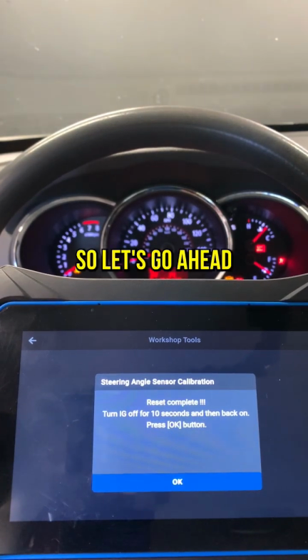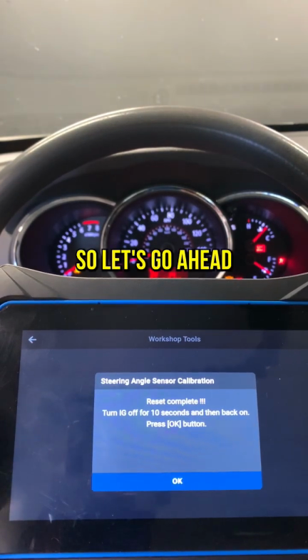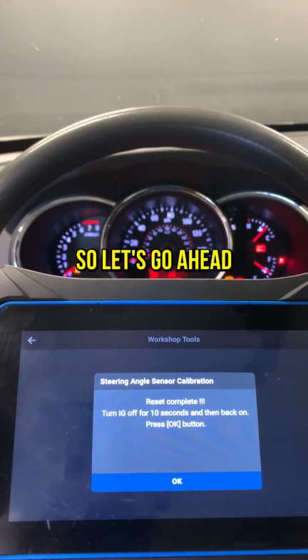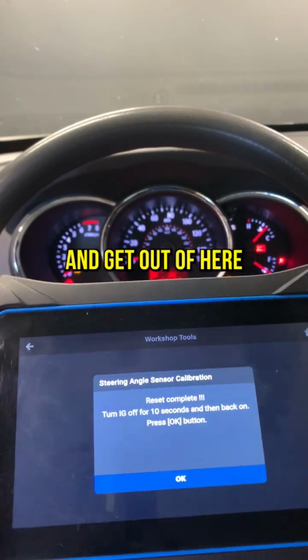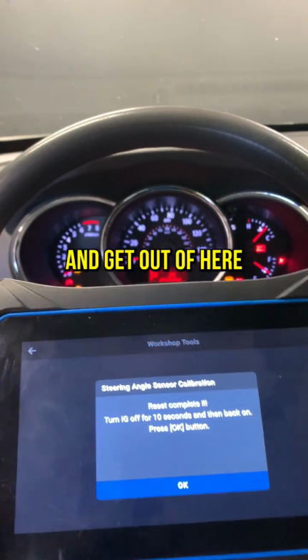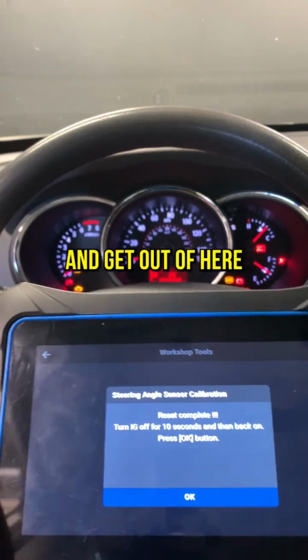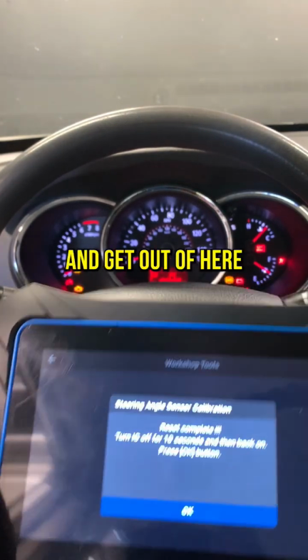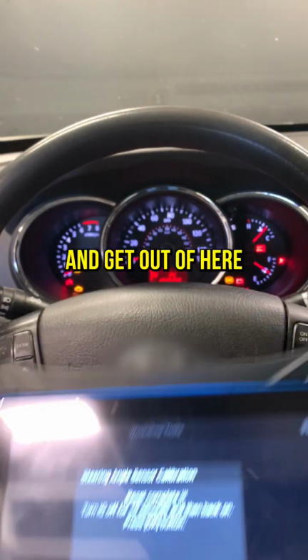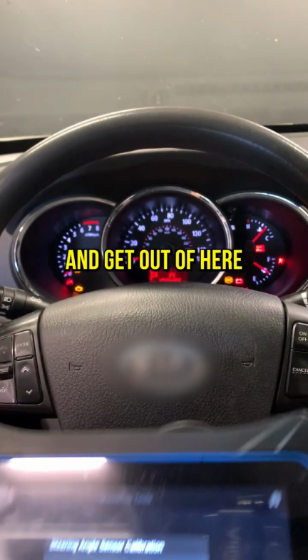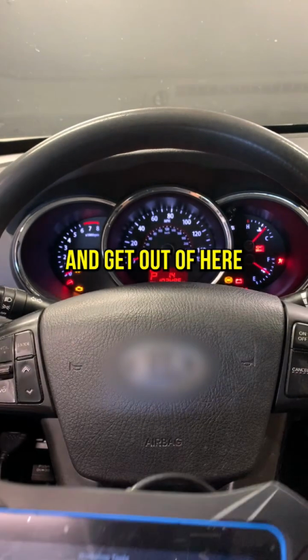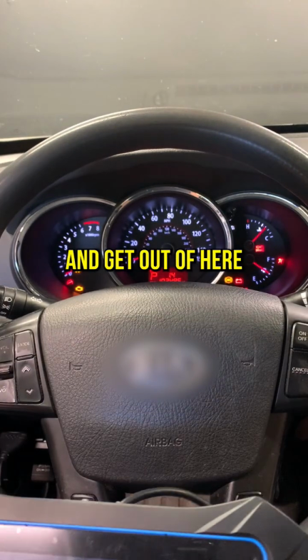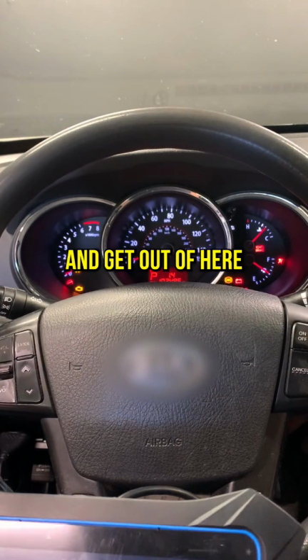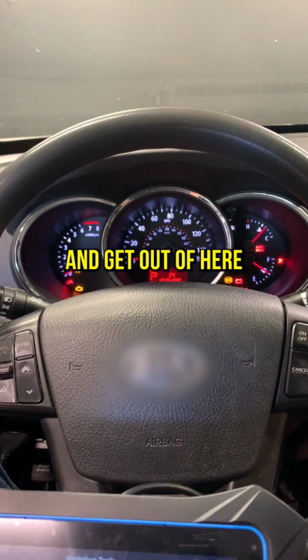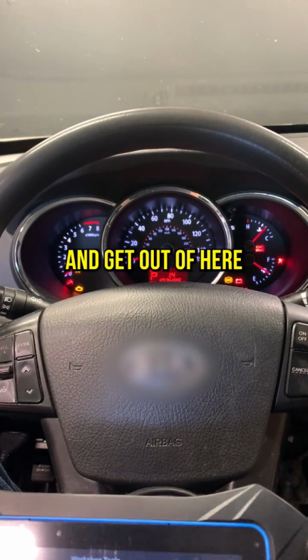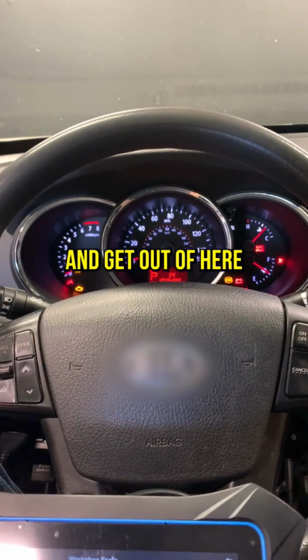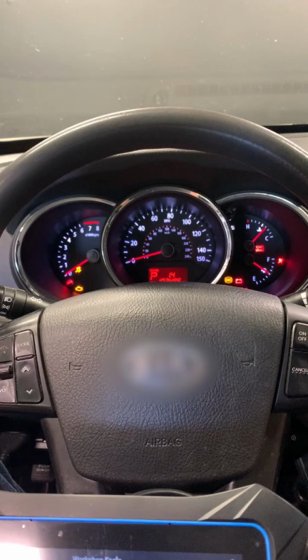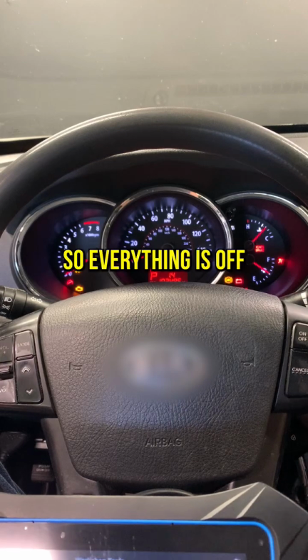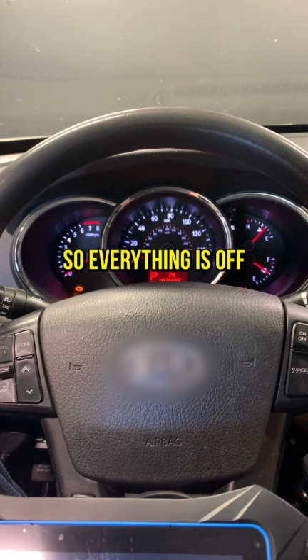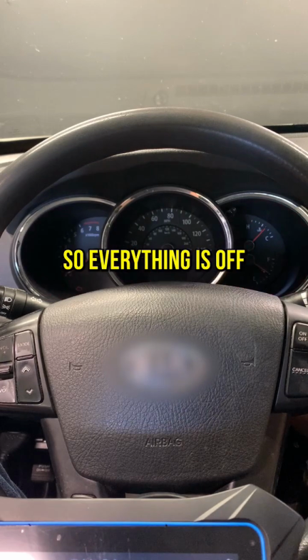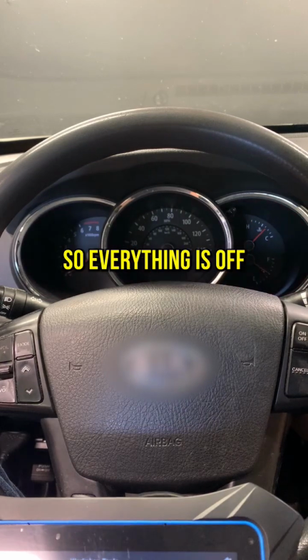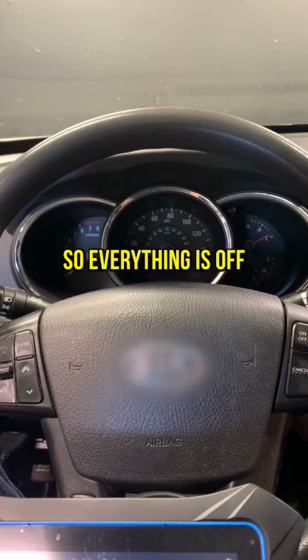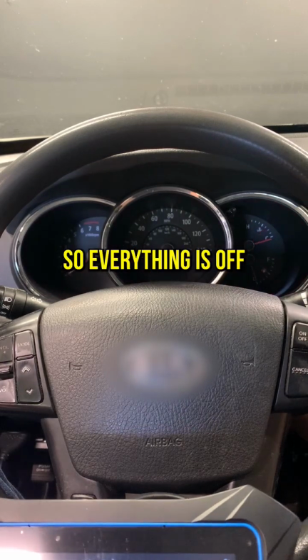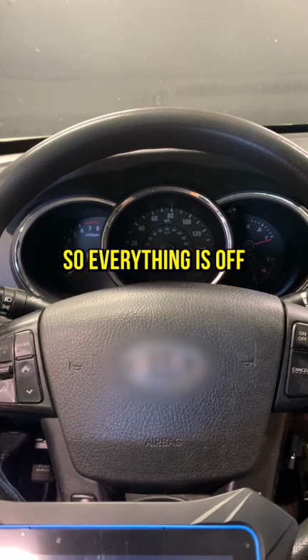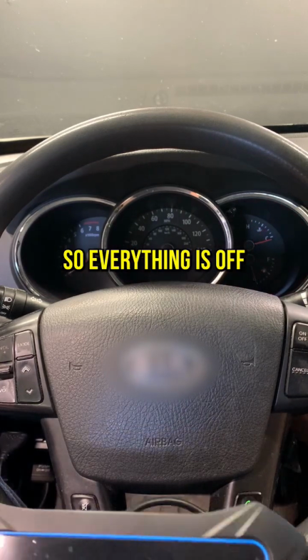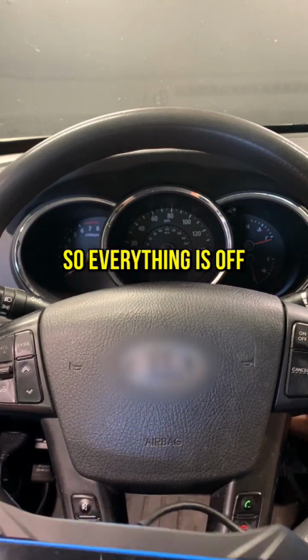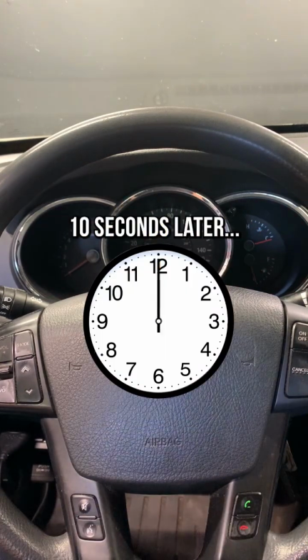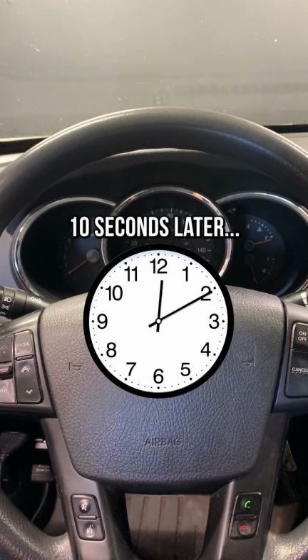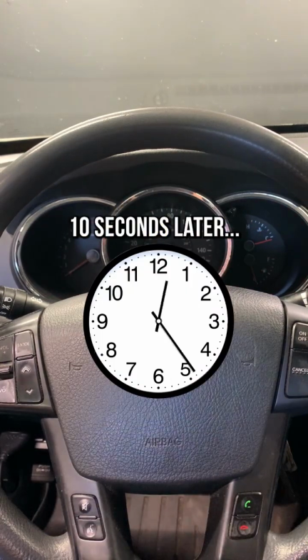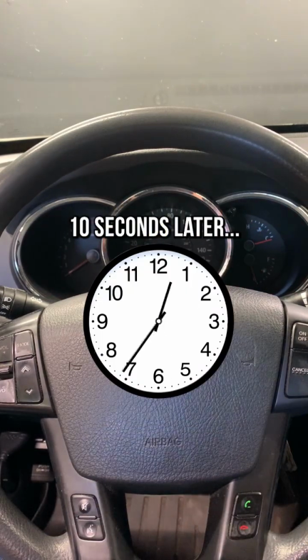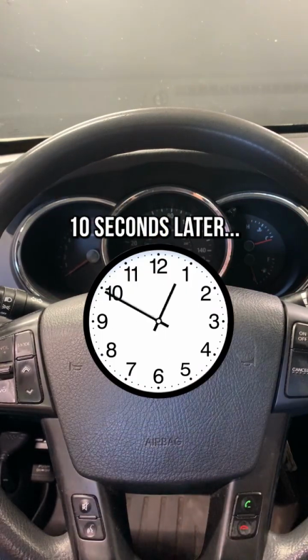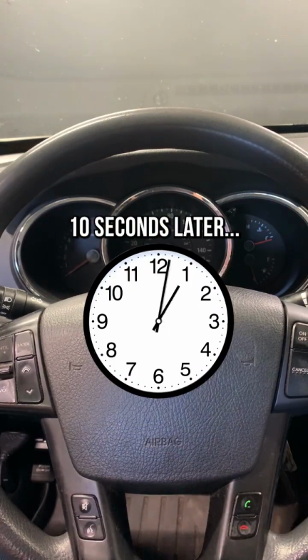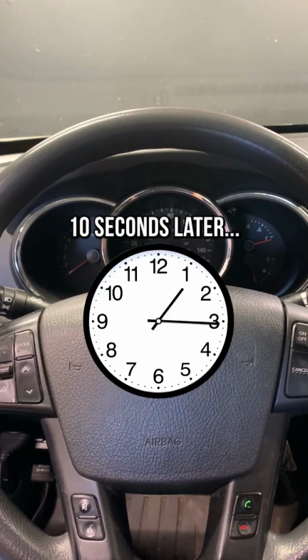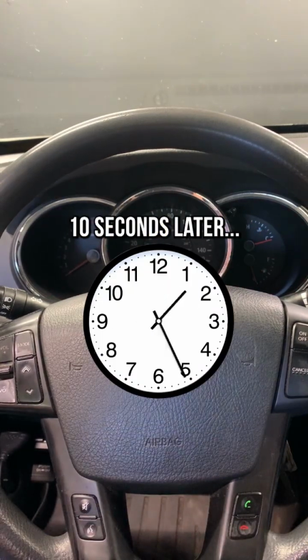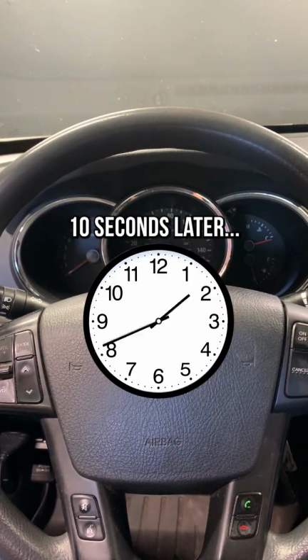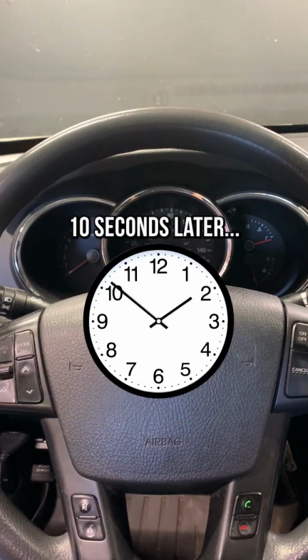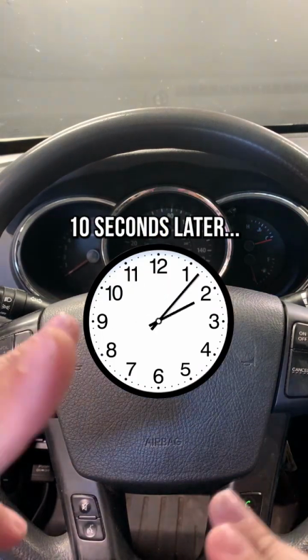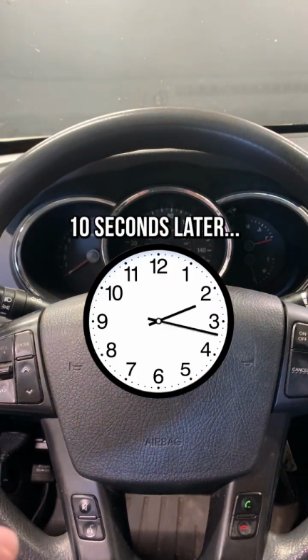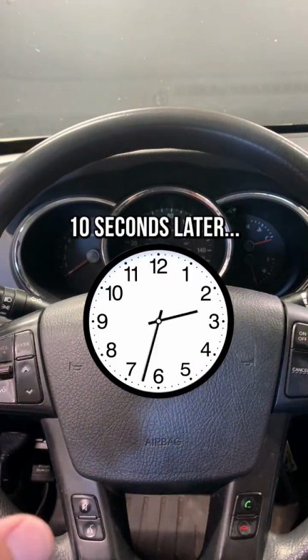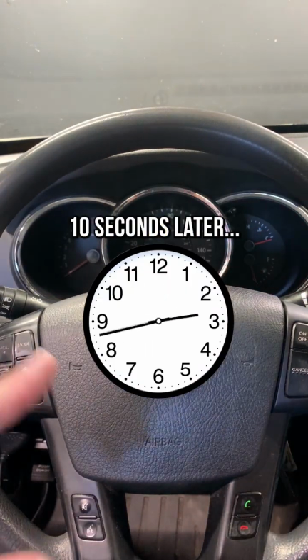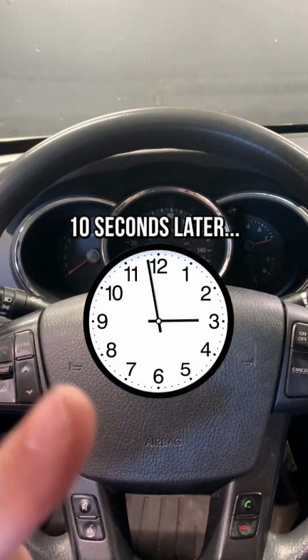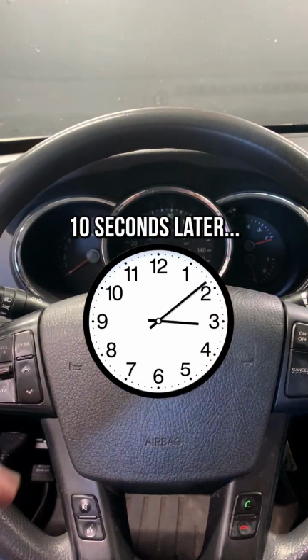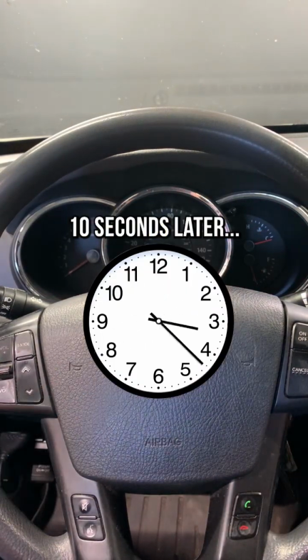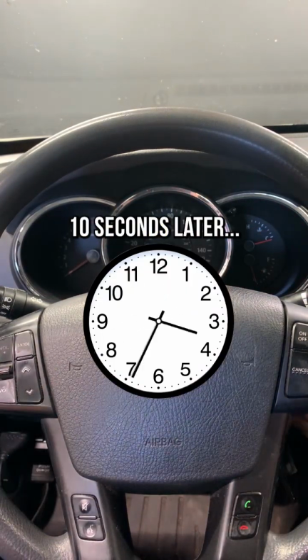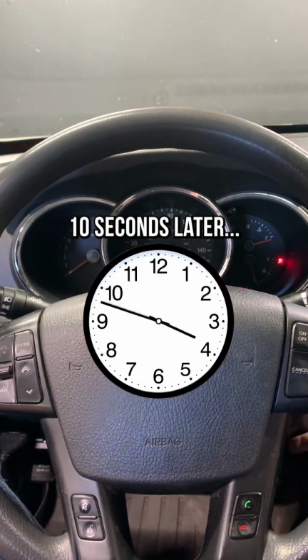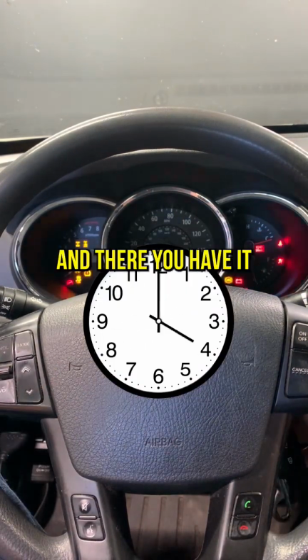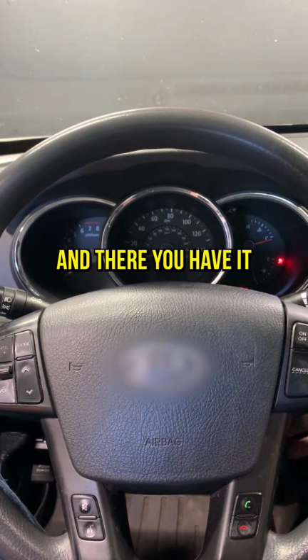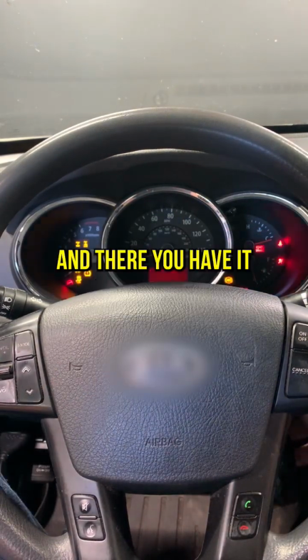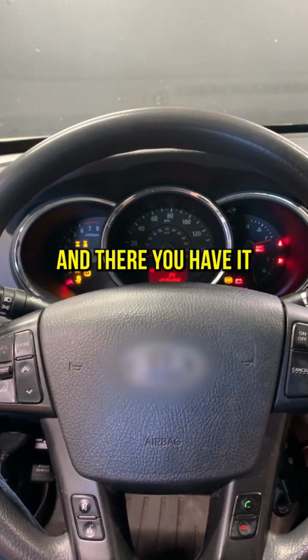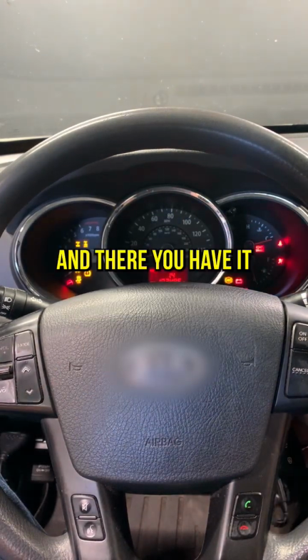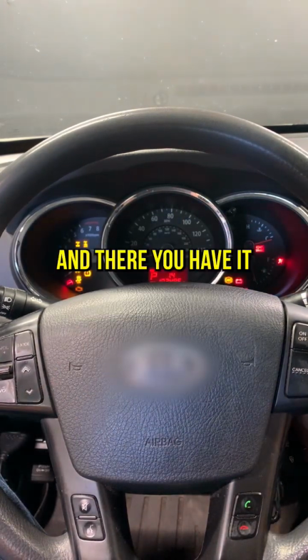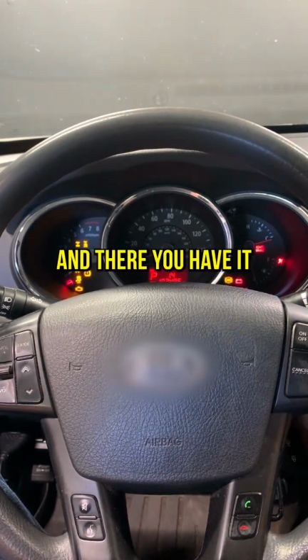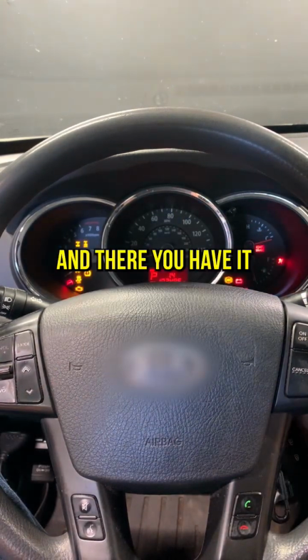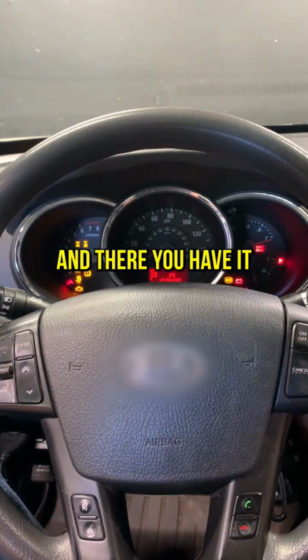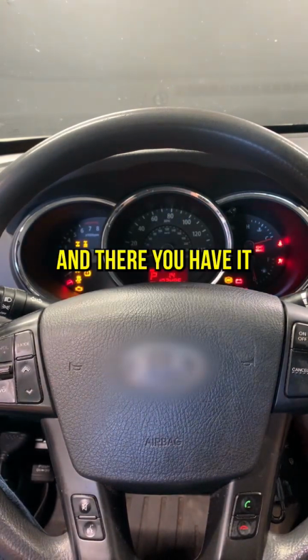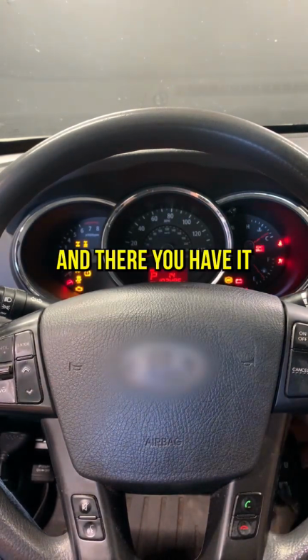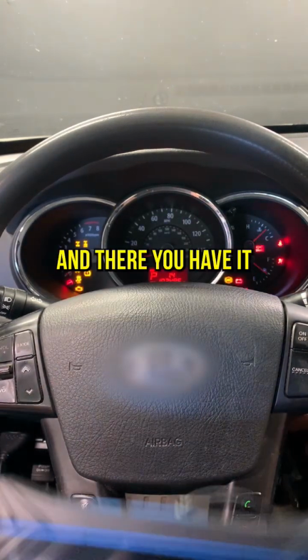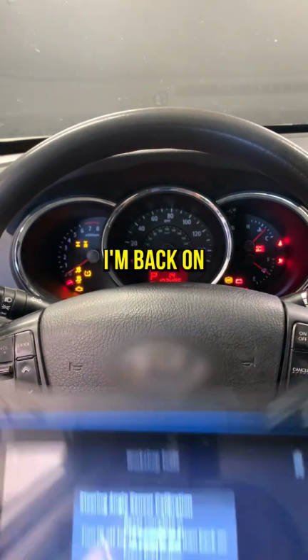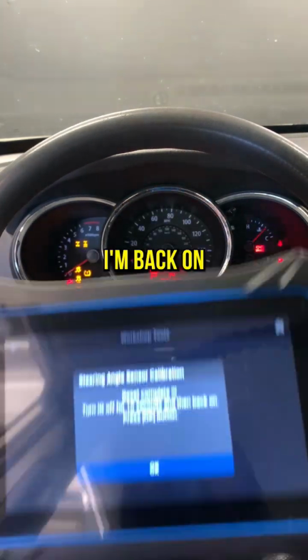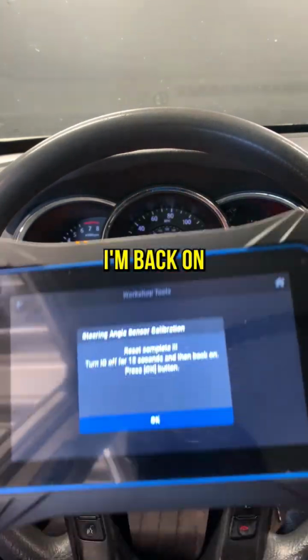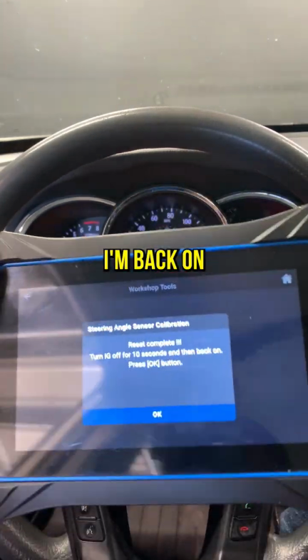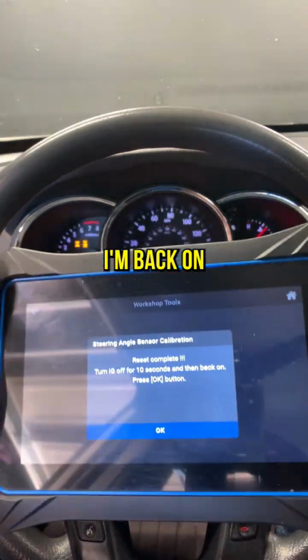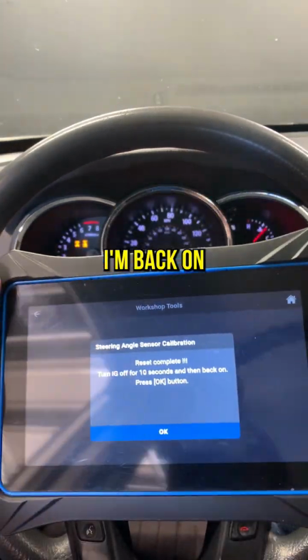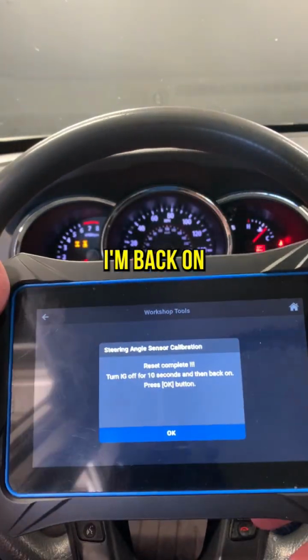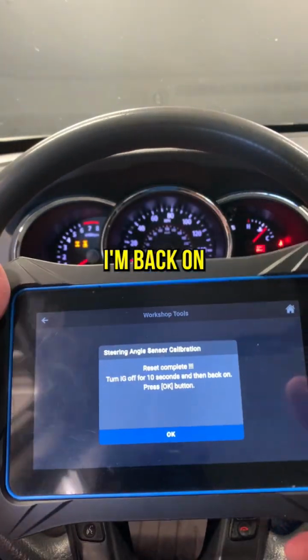So let's go ahead and get out of here. Everything is off. And there you have it — I'm back on.